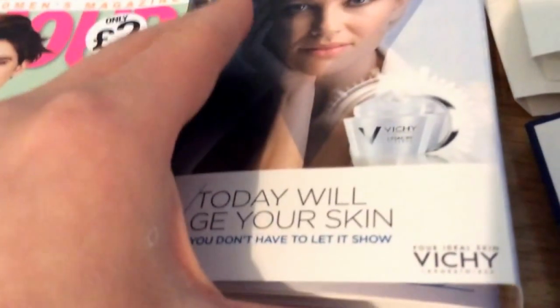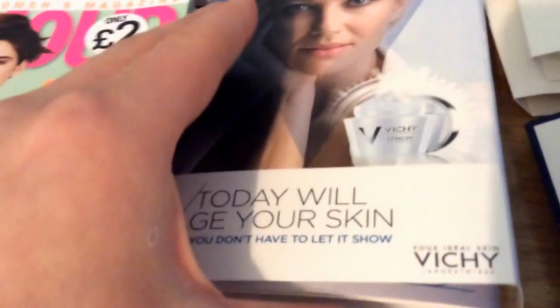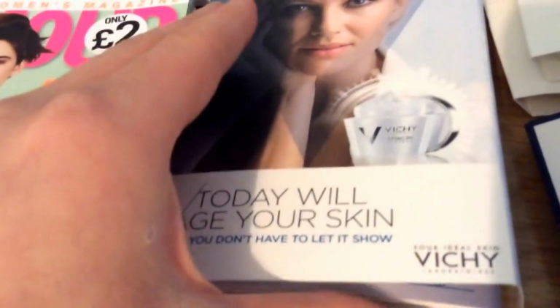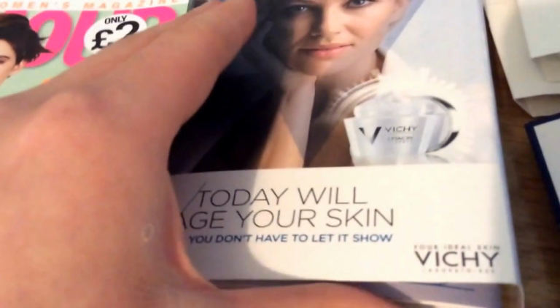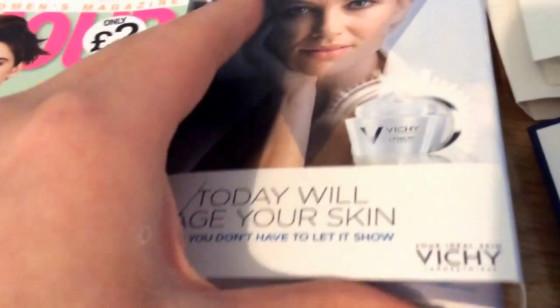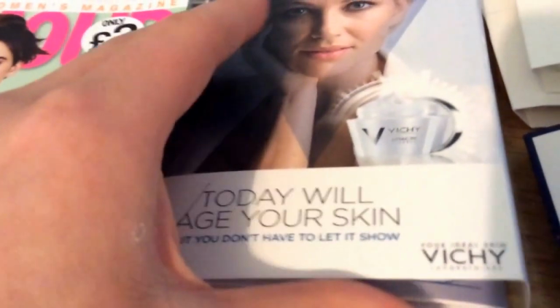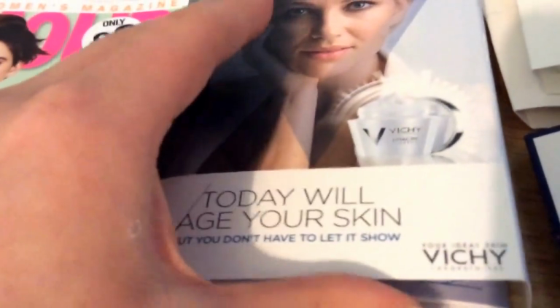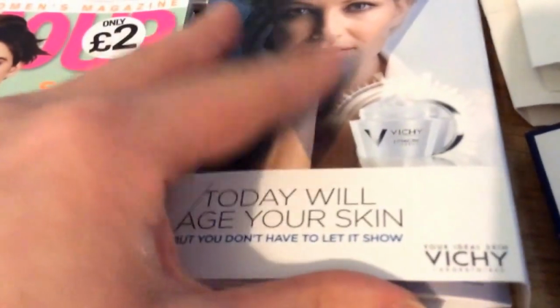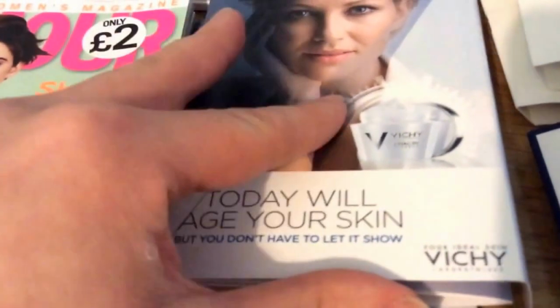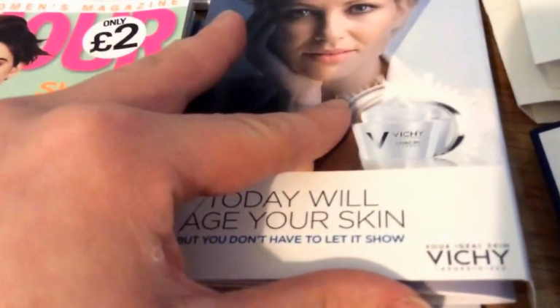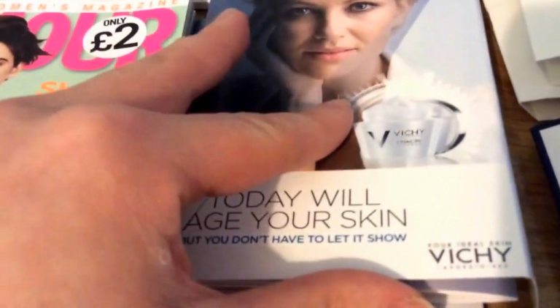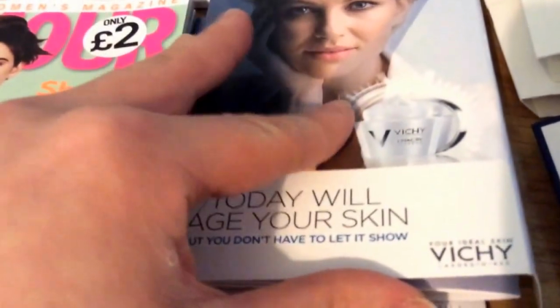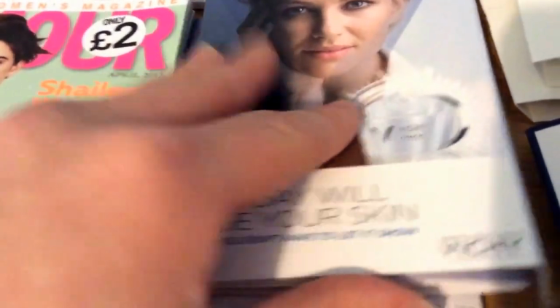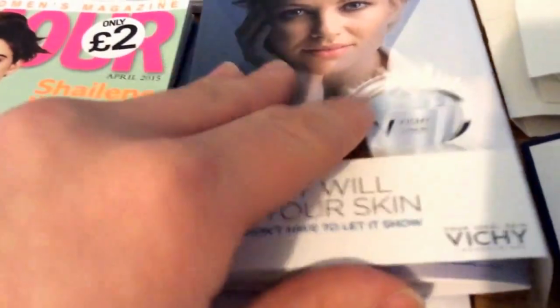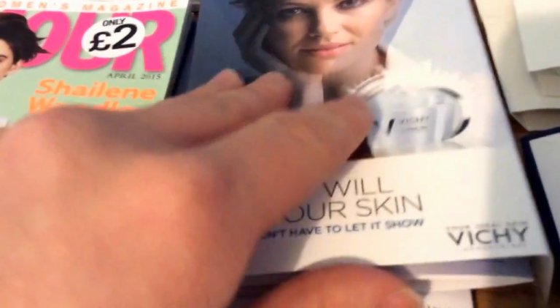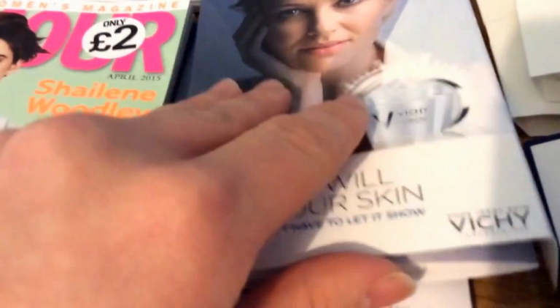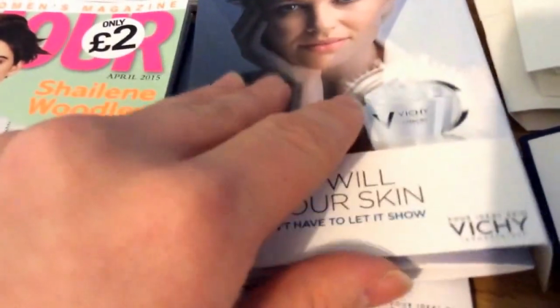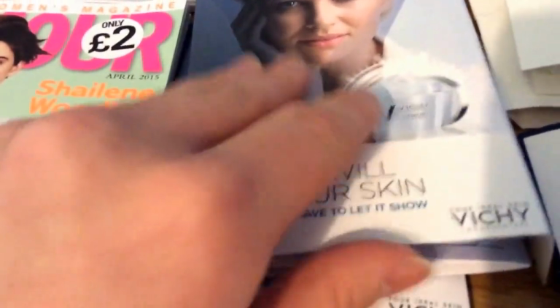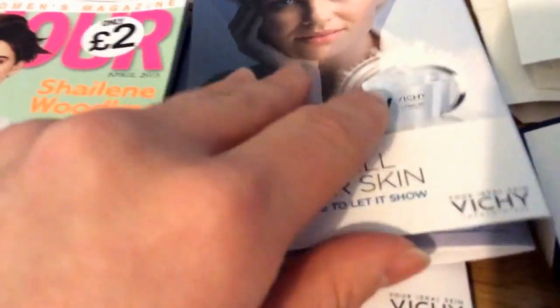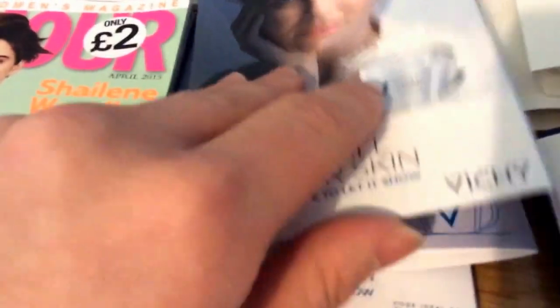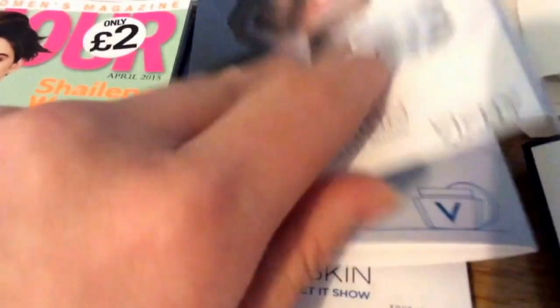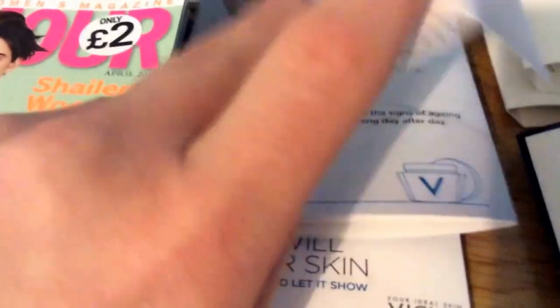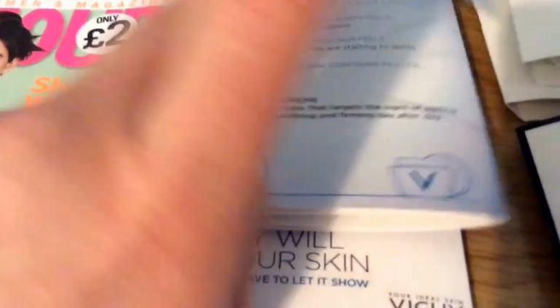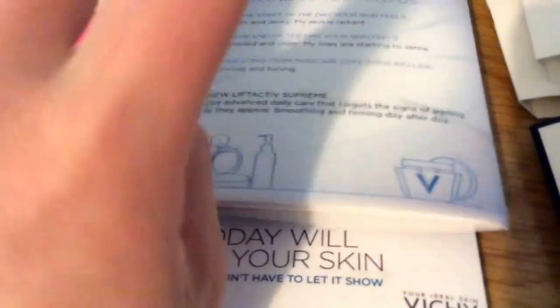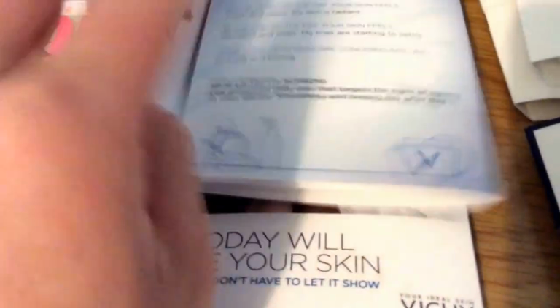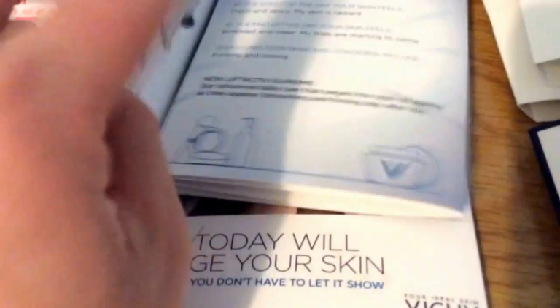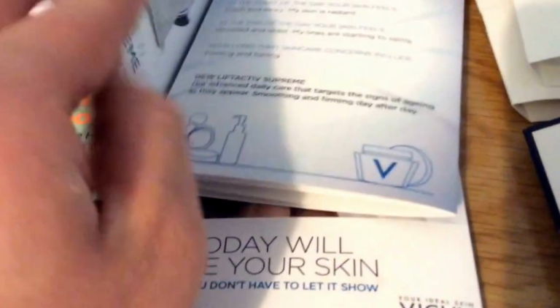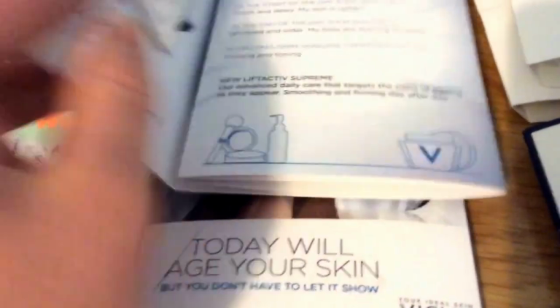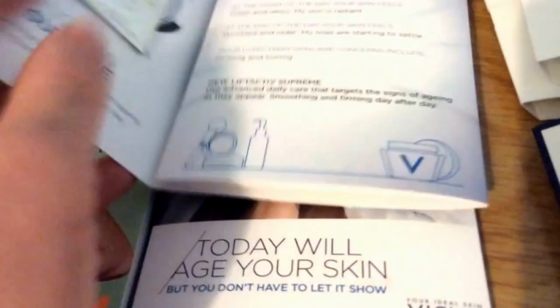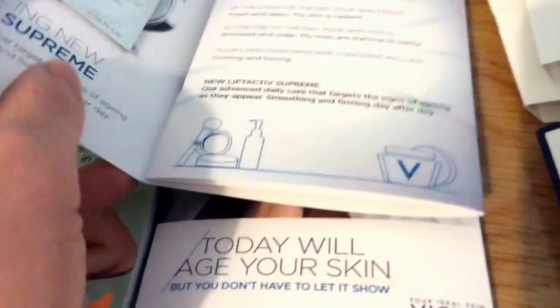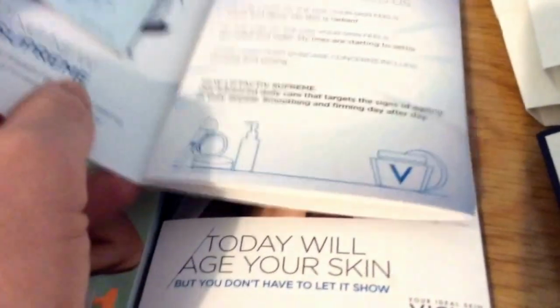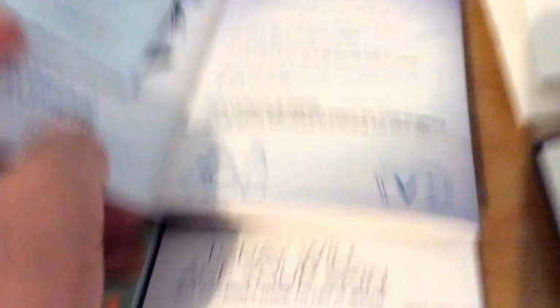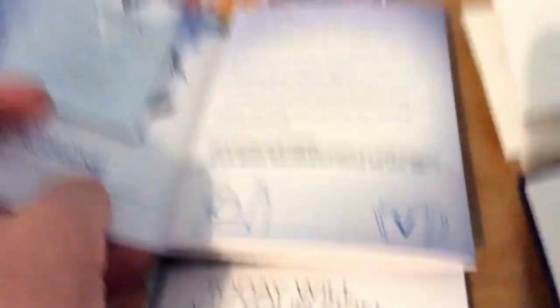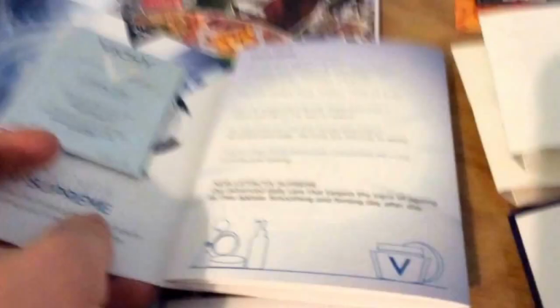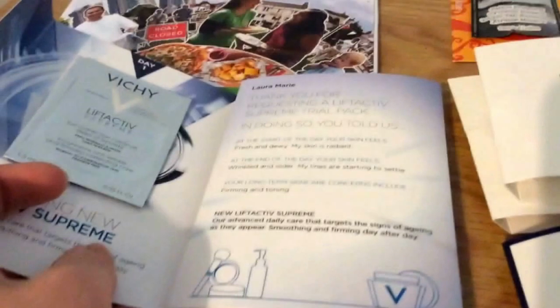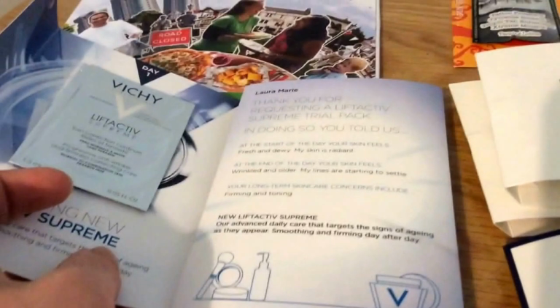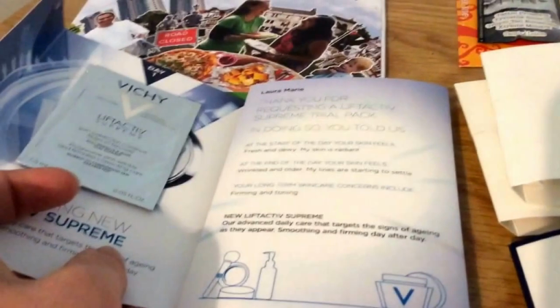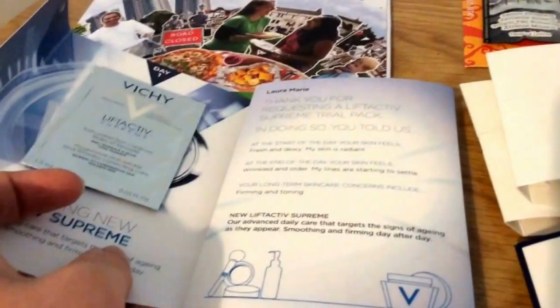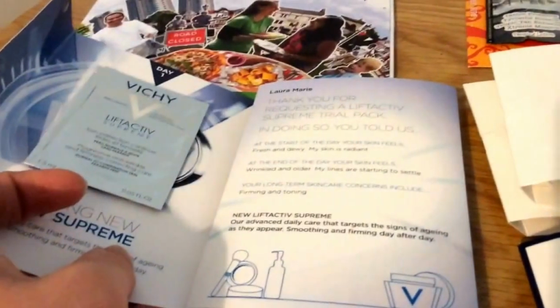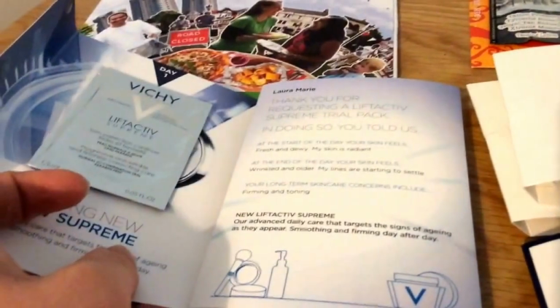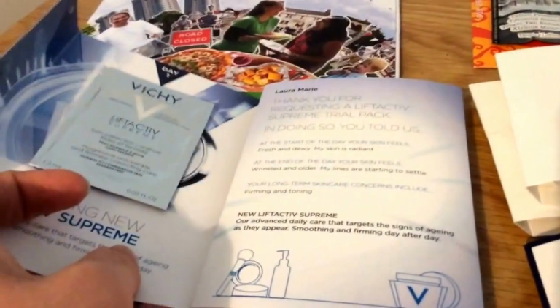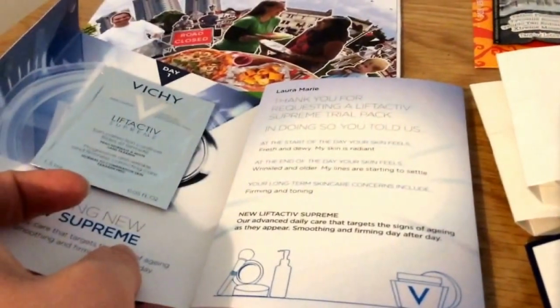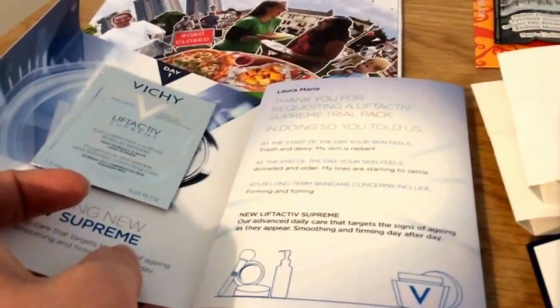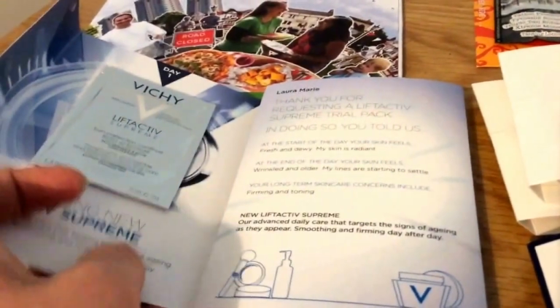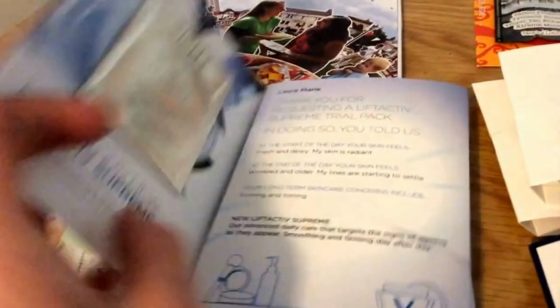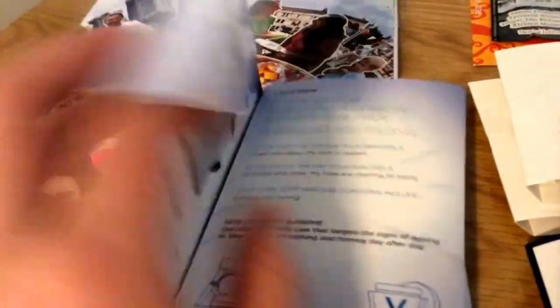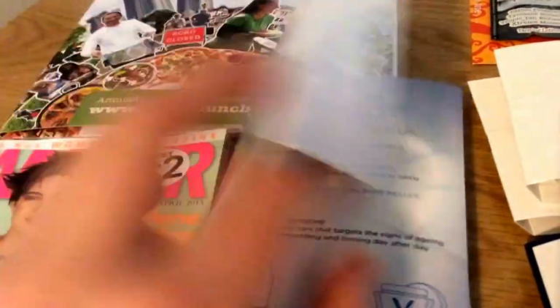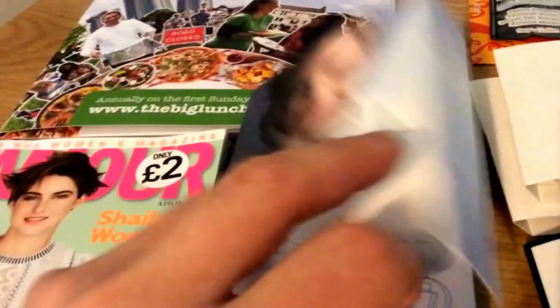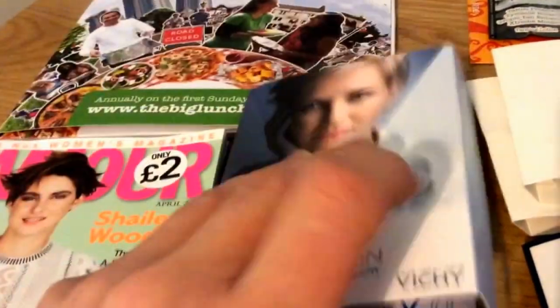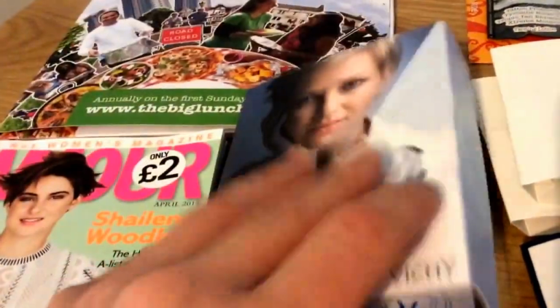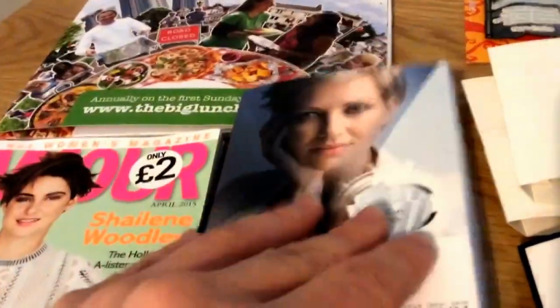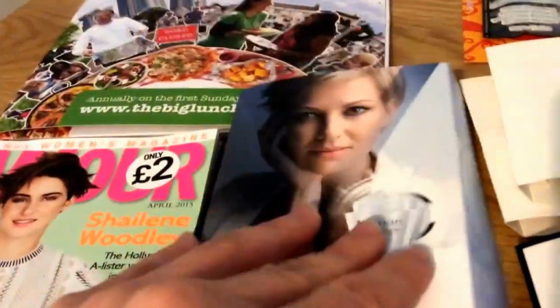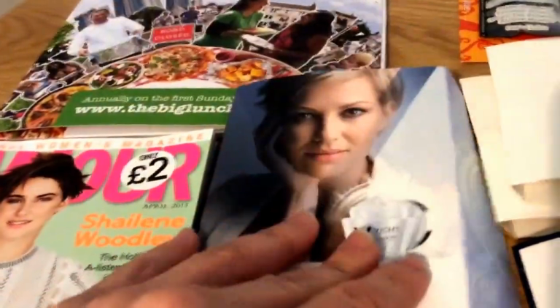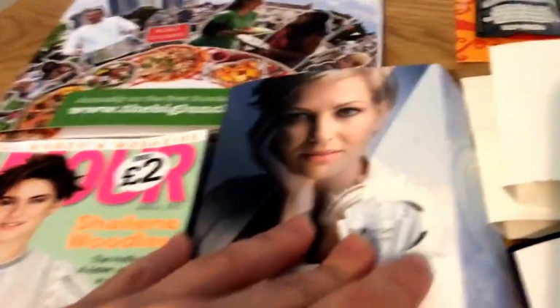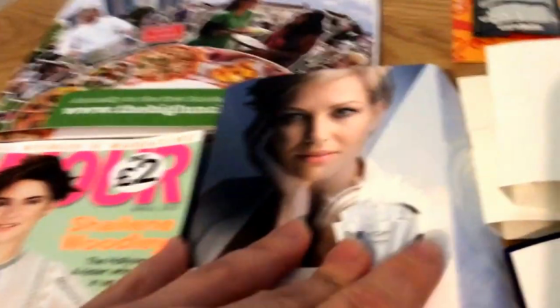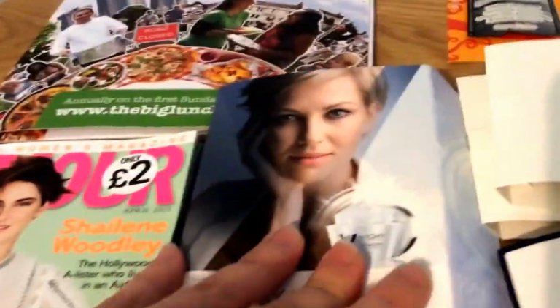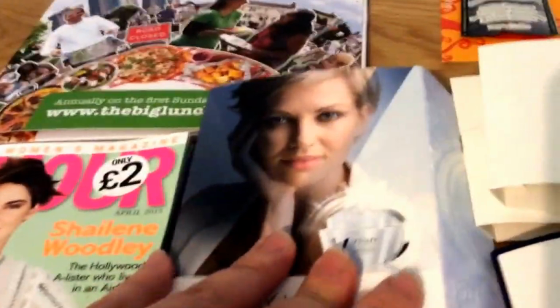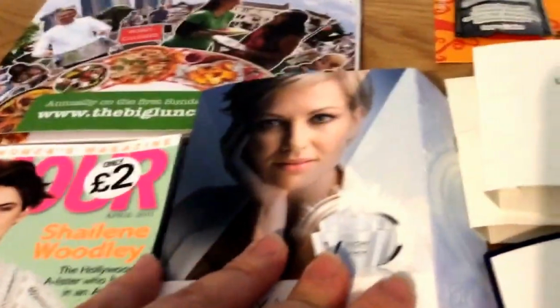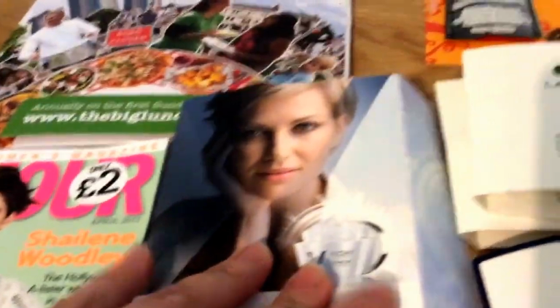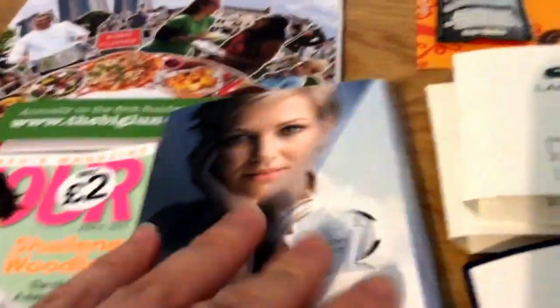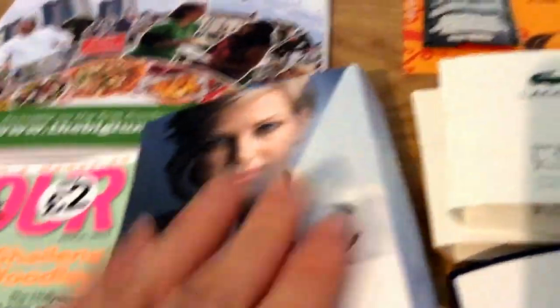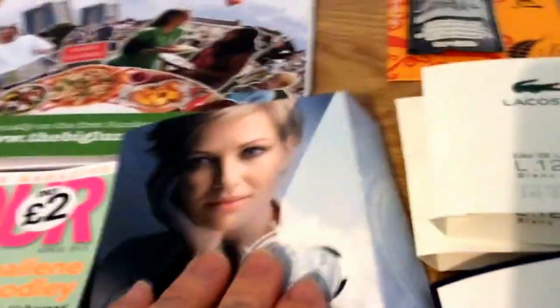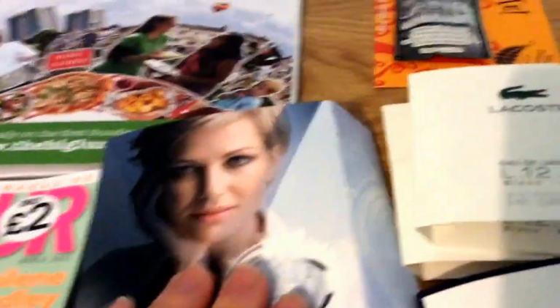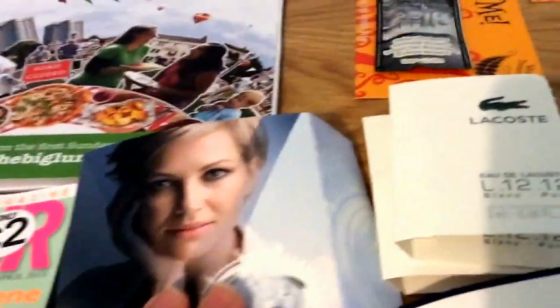The next thing was from Vici. It's a seven day sample — there's seven sachets in there, so there's two of those. I think that's all going.